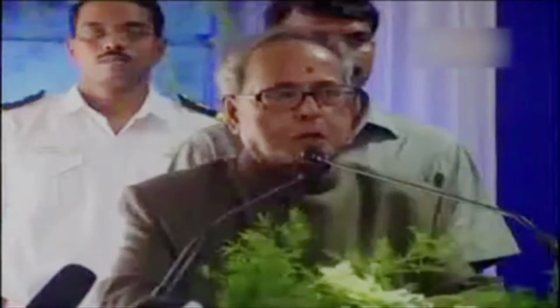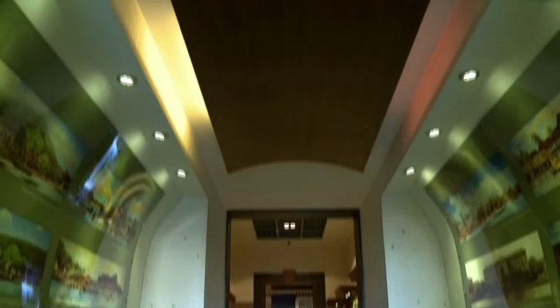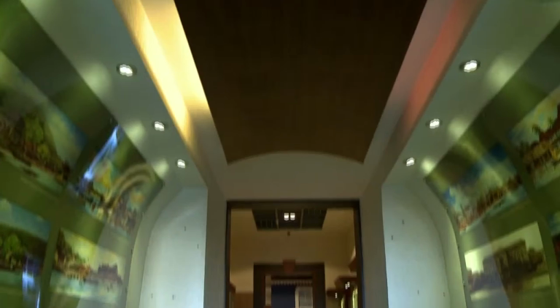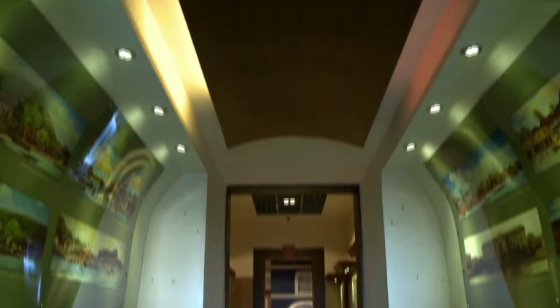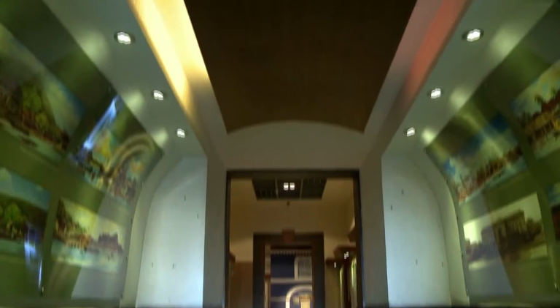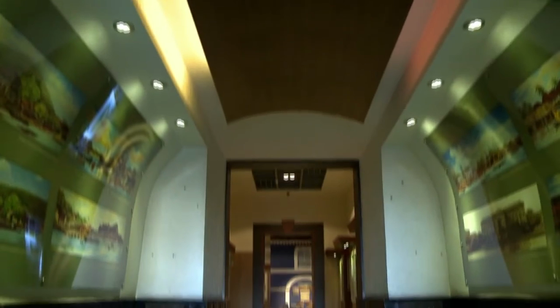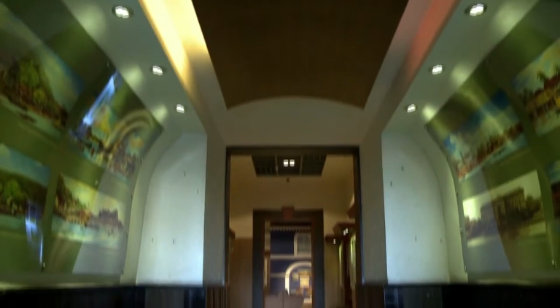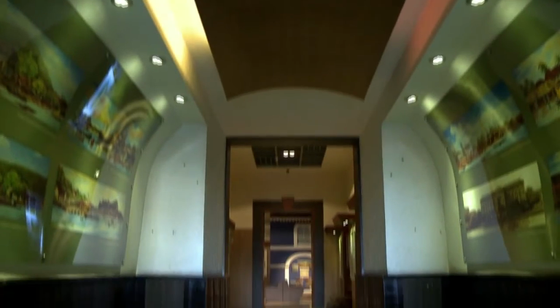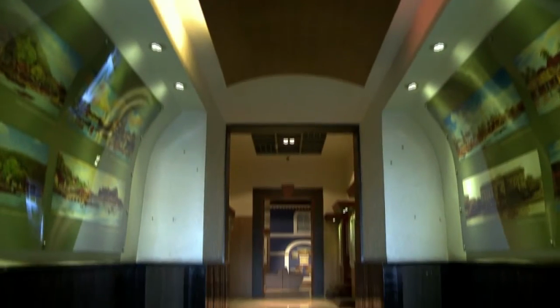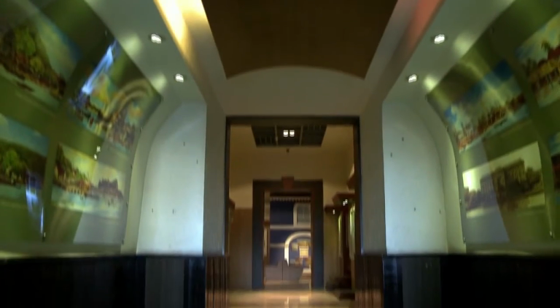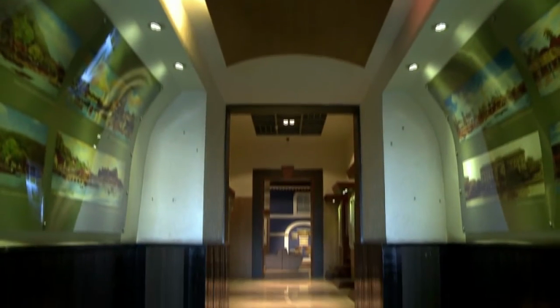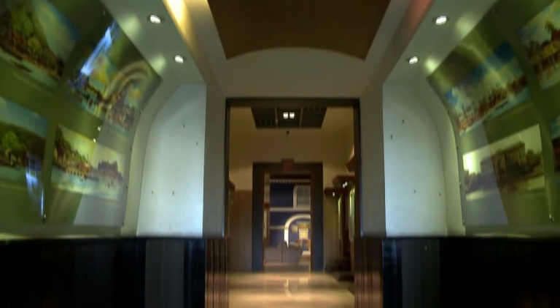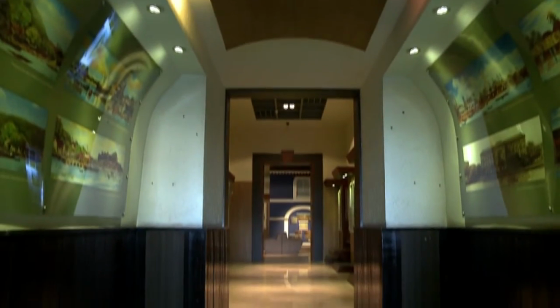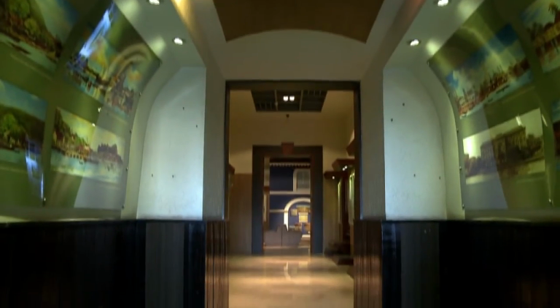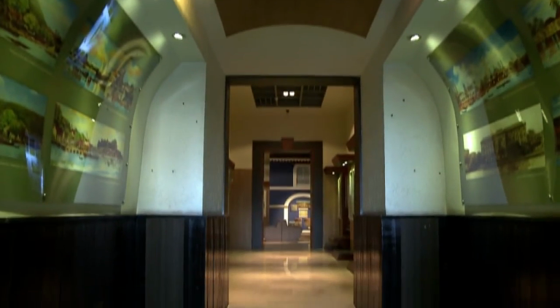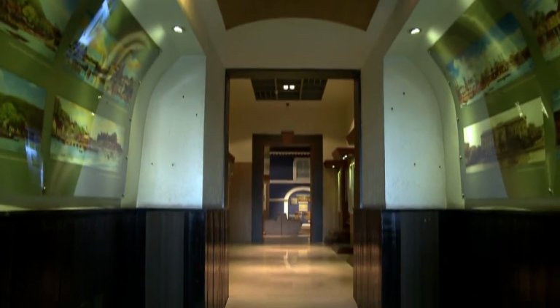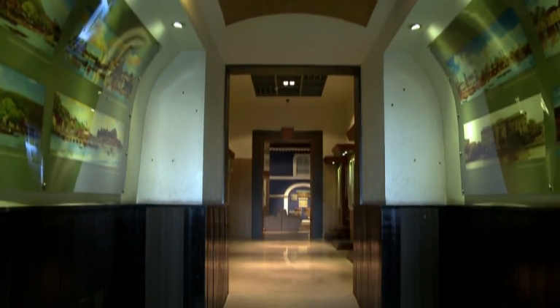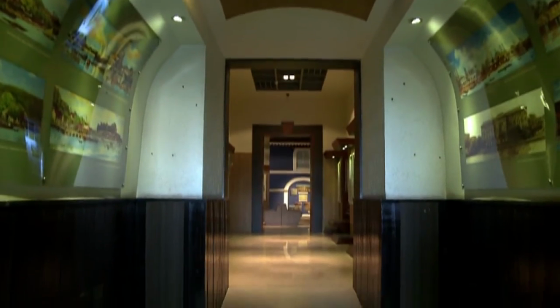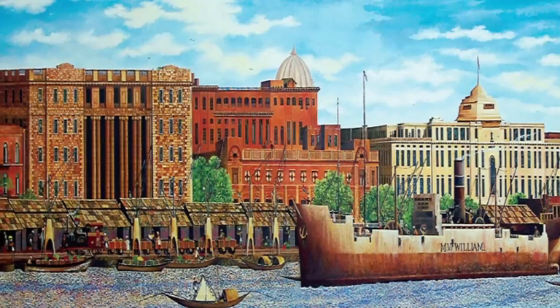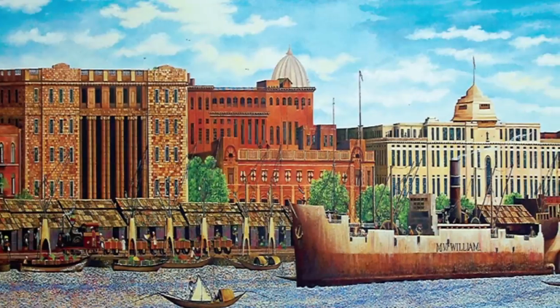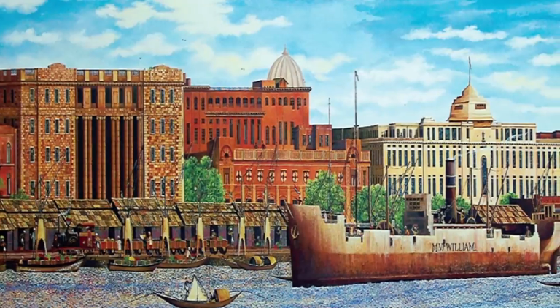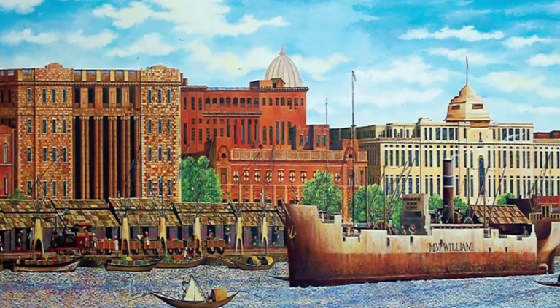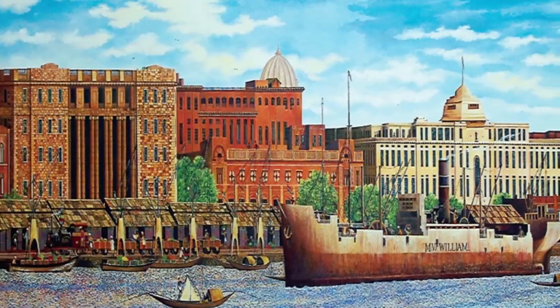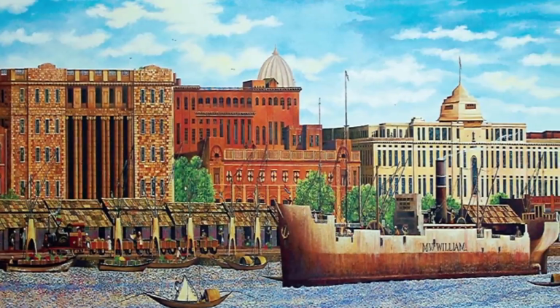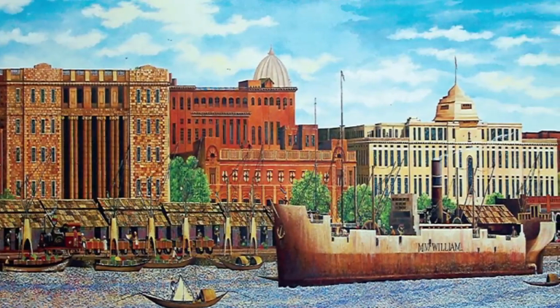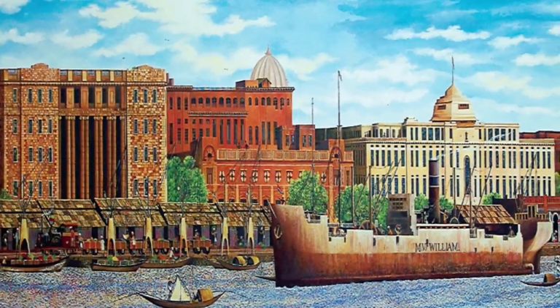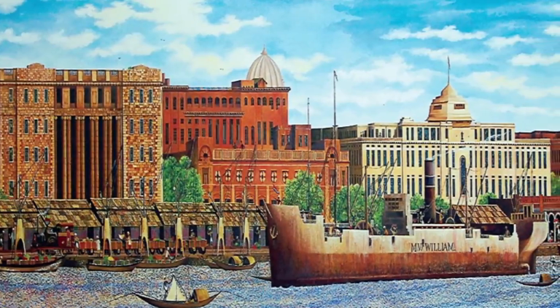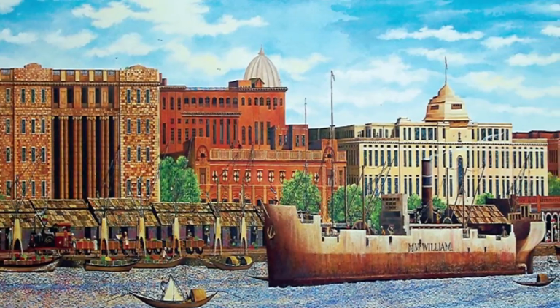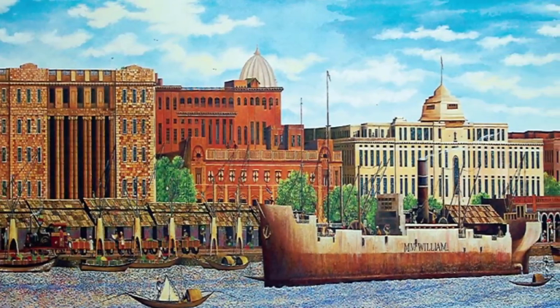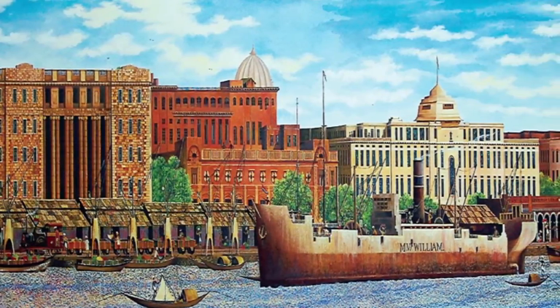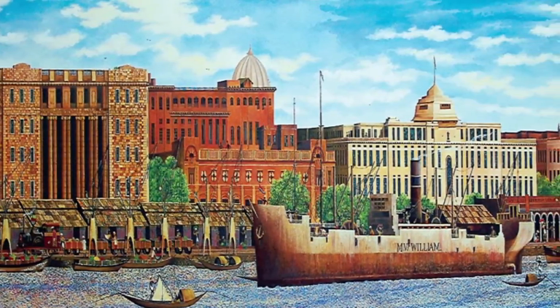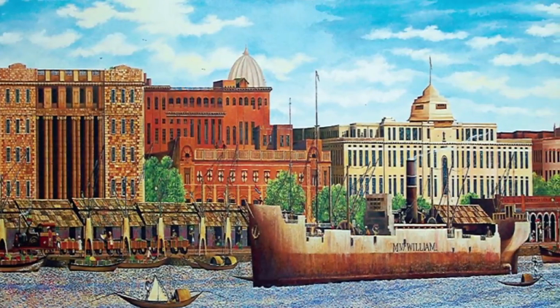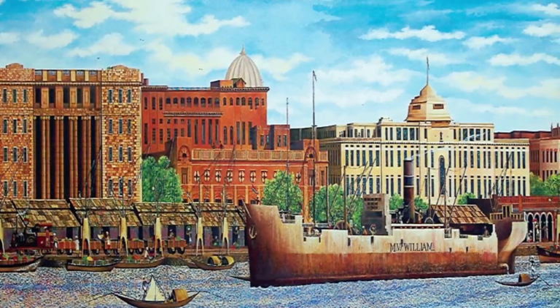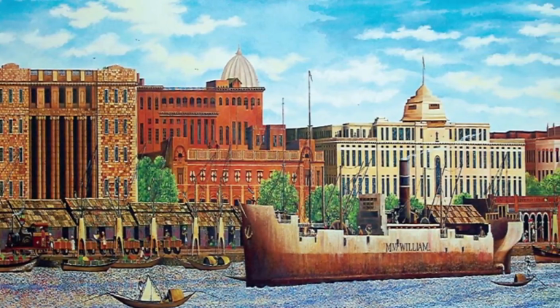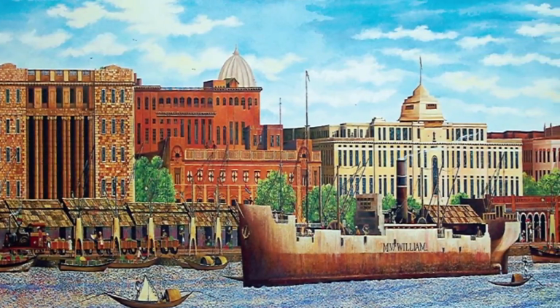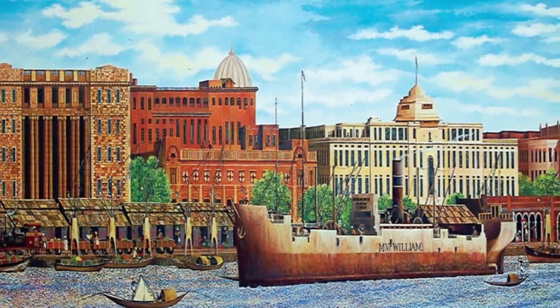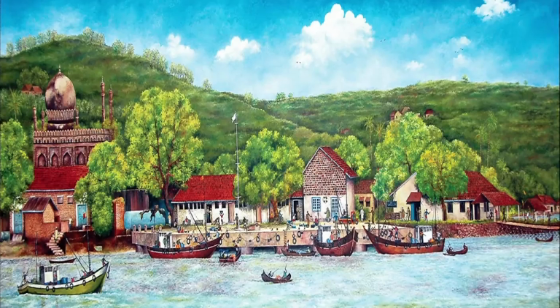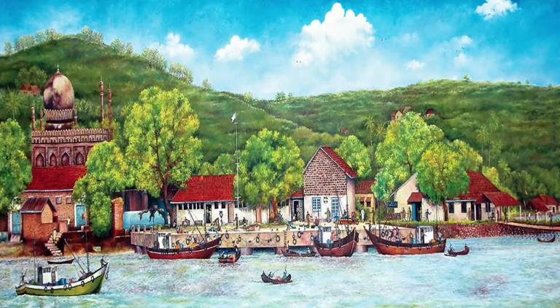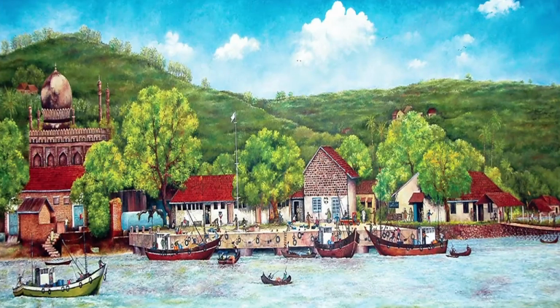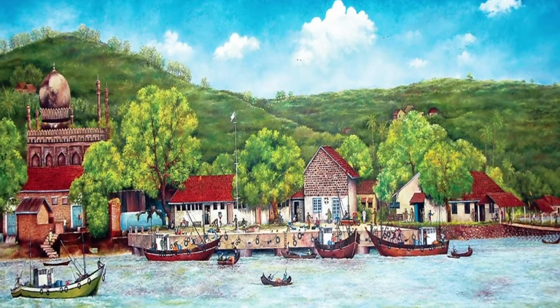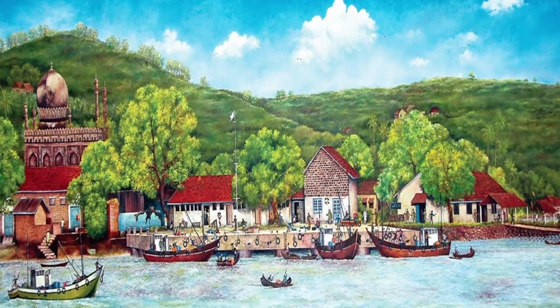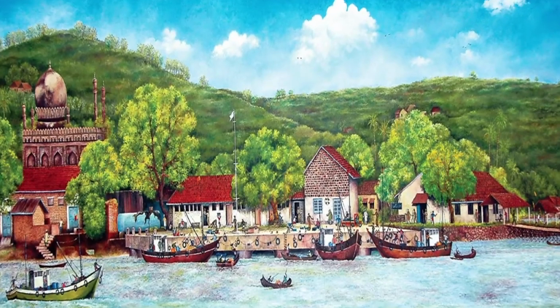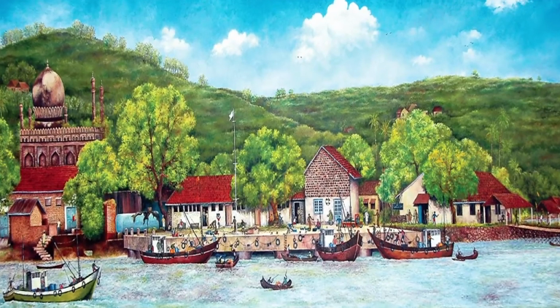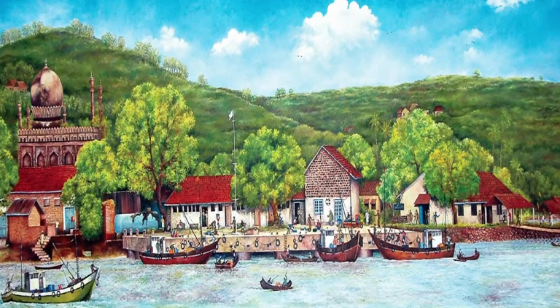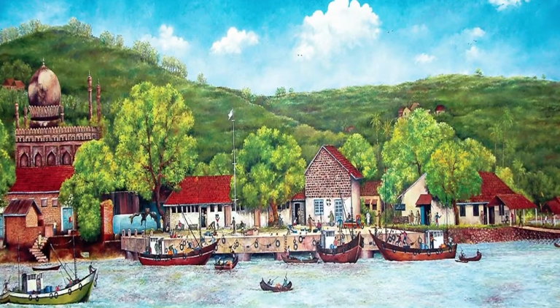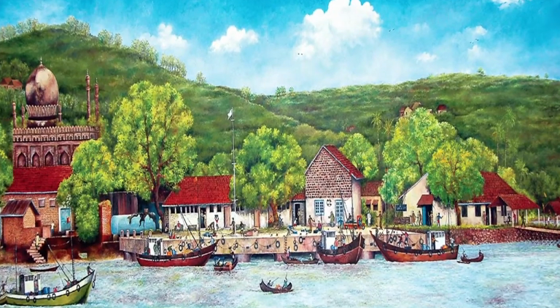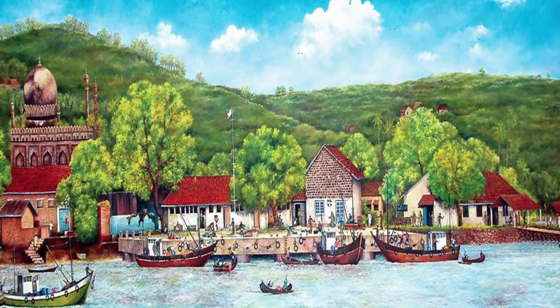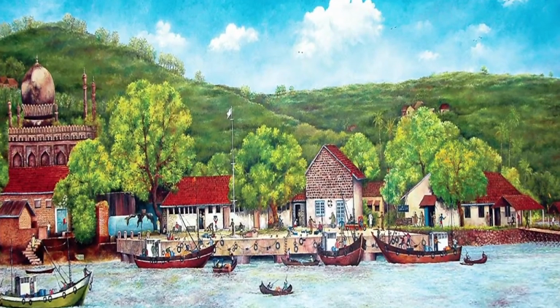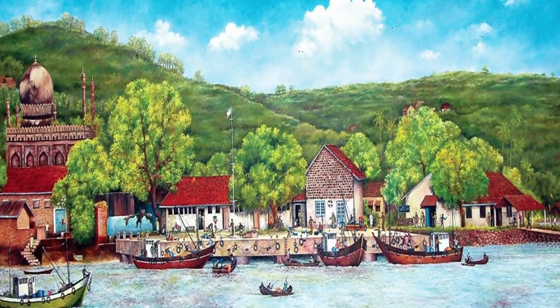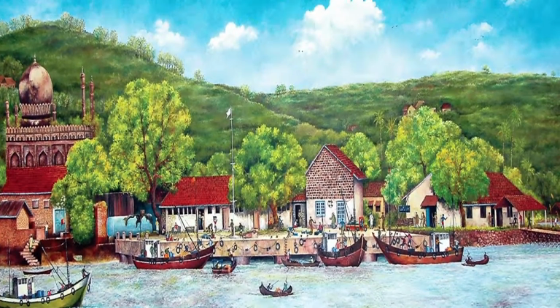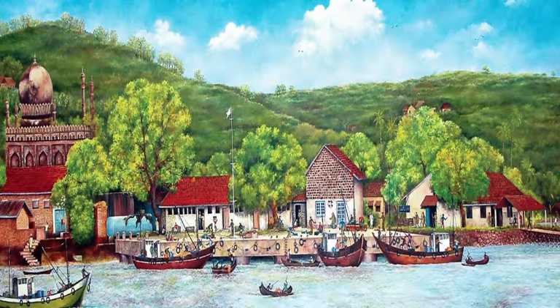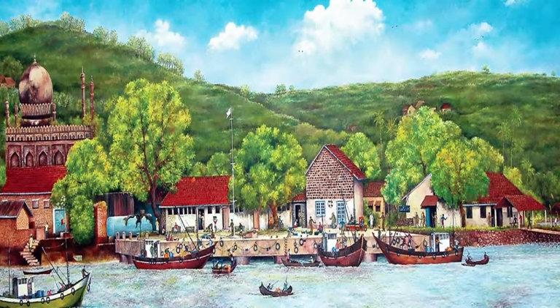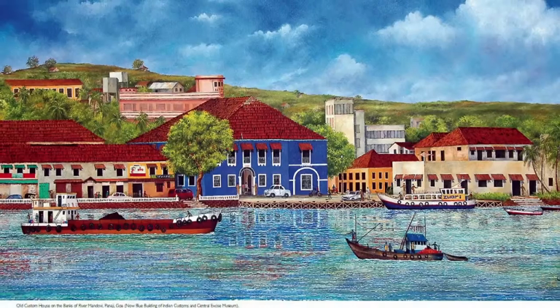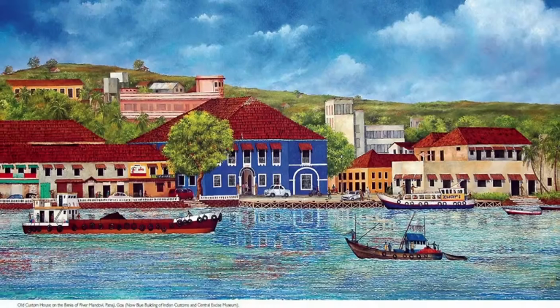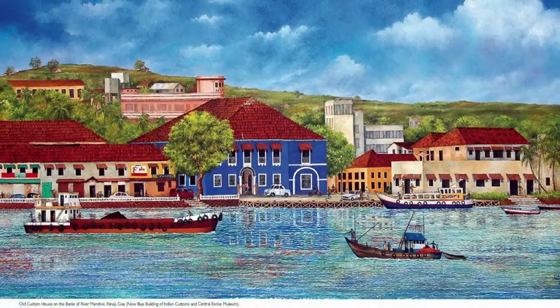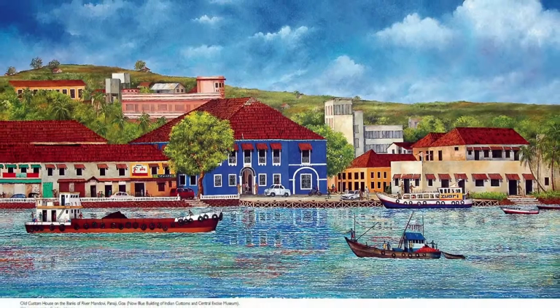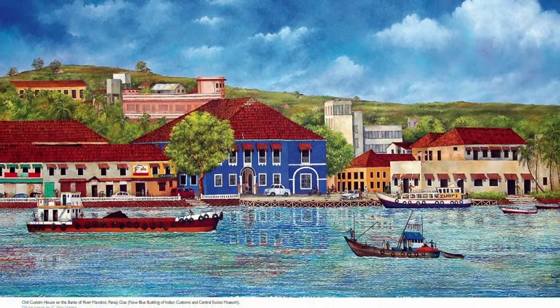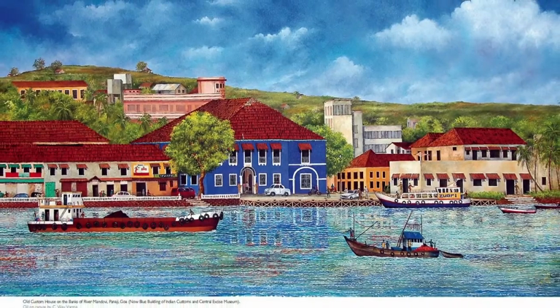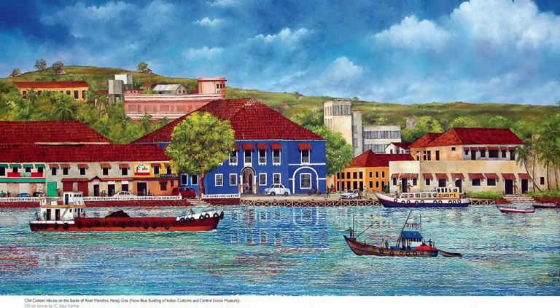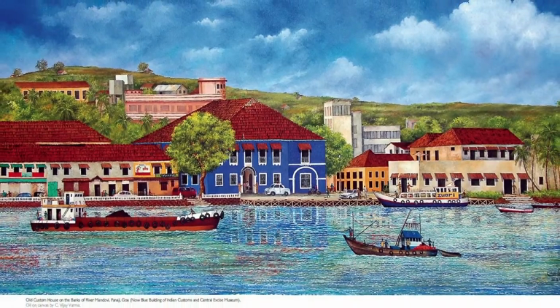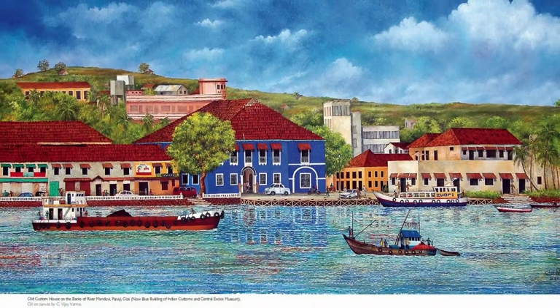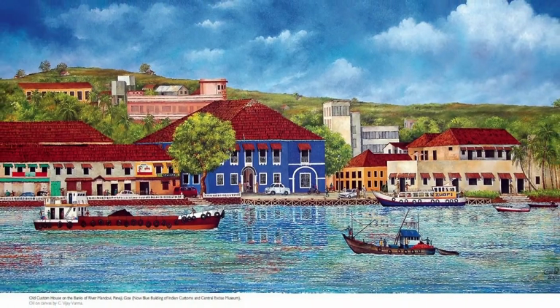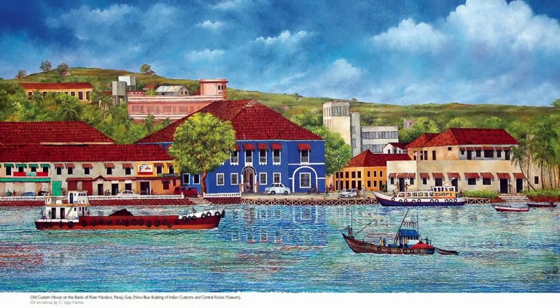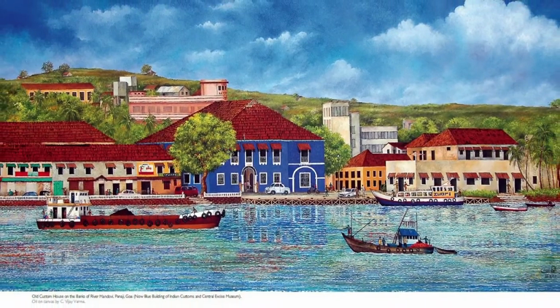Start the tour with the foyer, where paintings of the heritage buildings of customs houses in India are displayed.